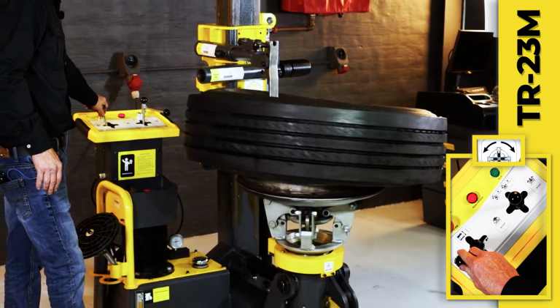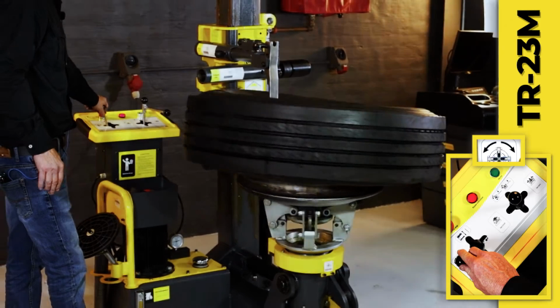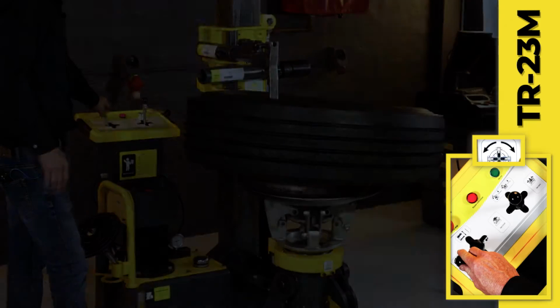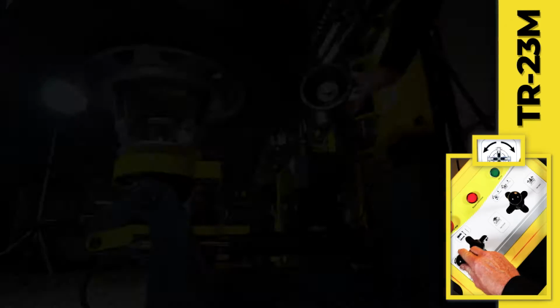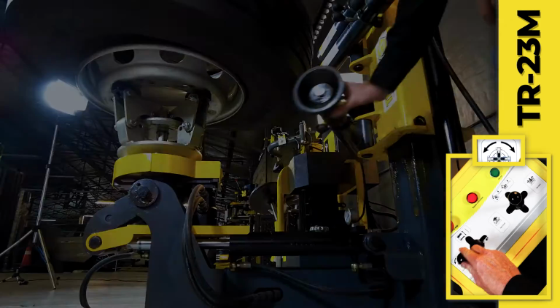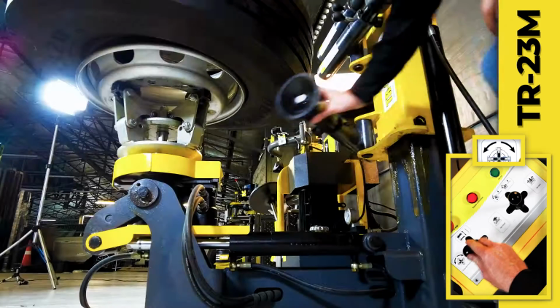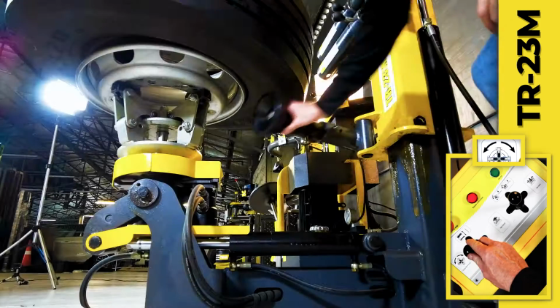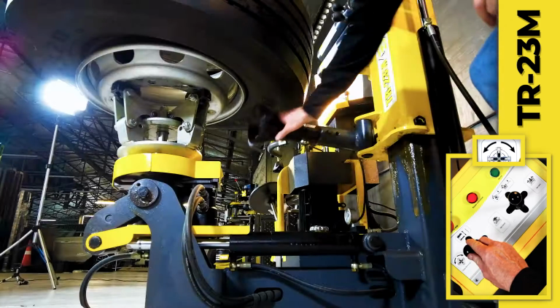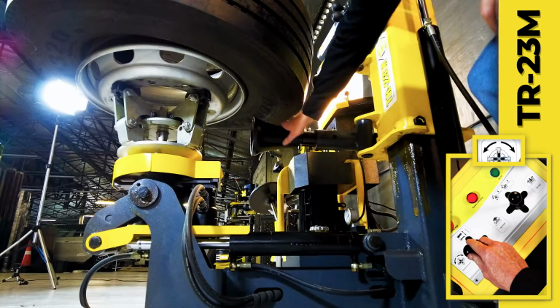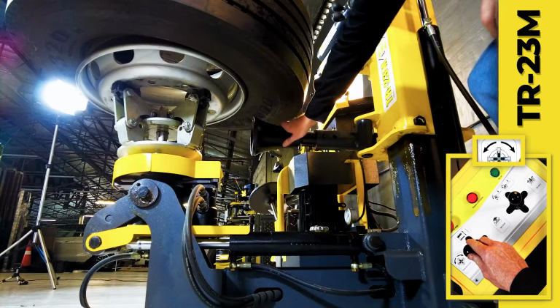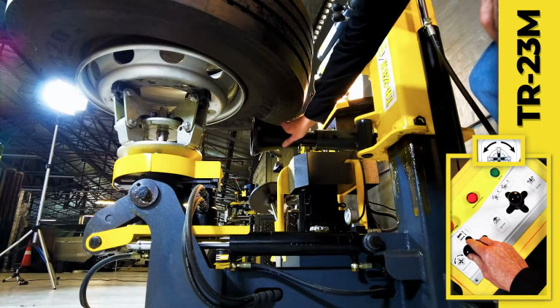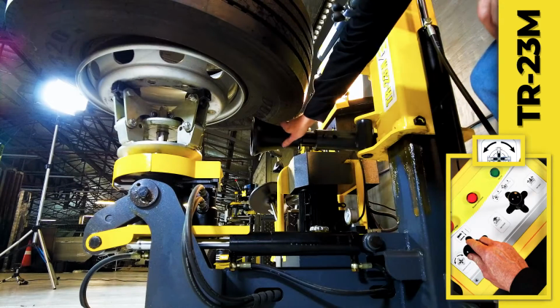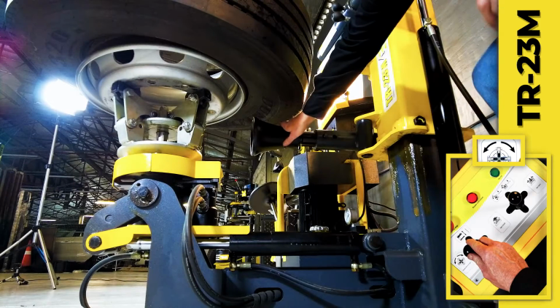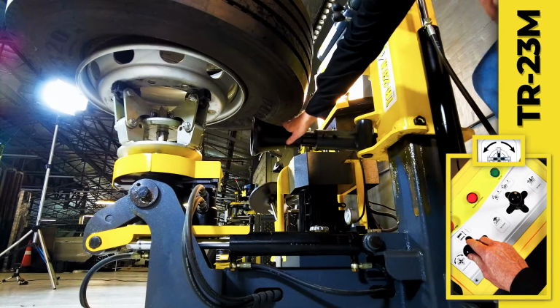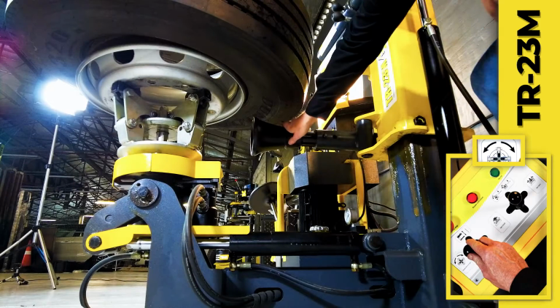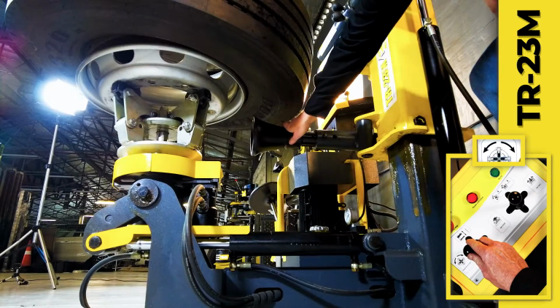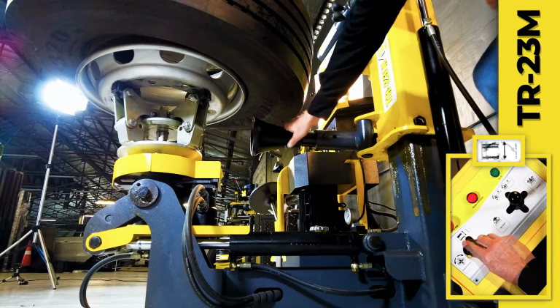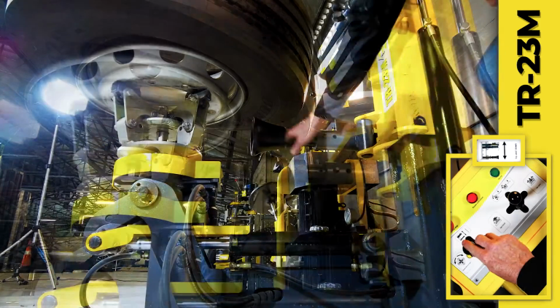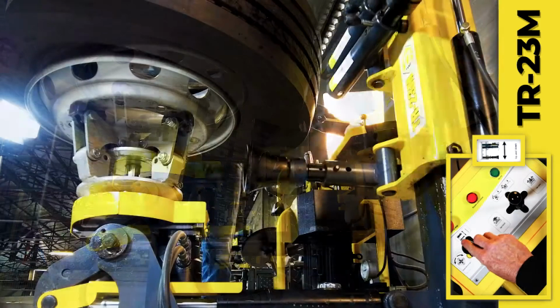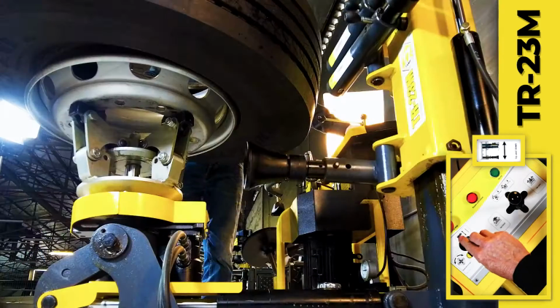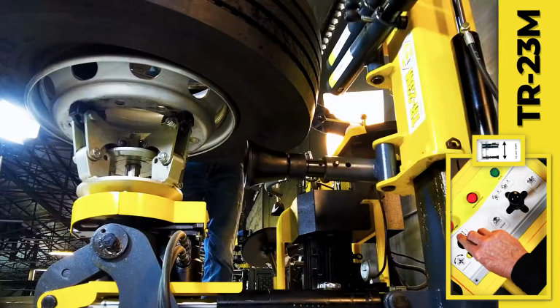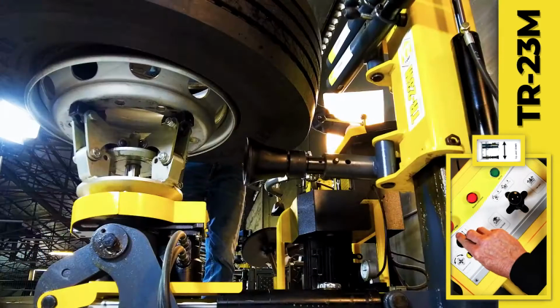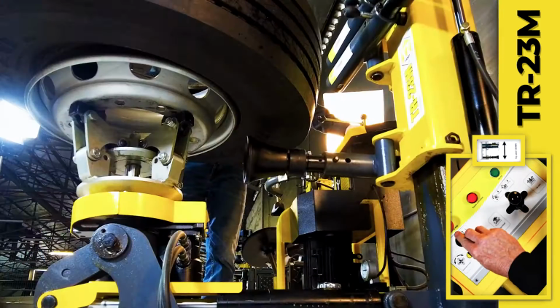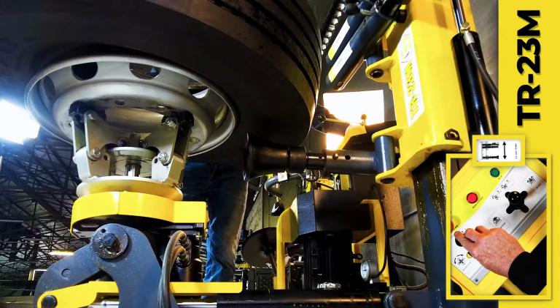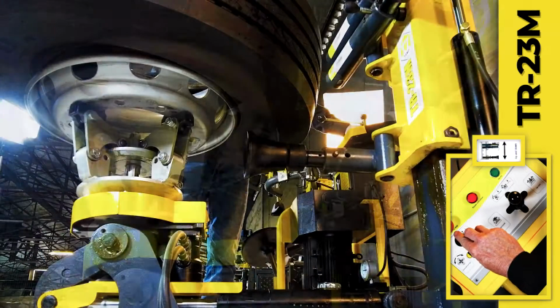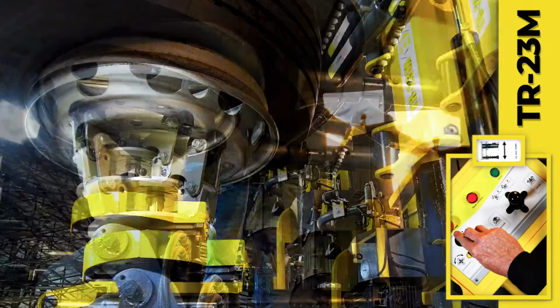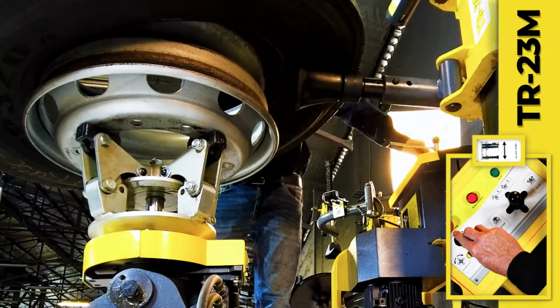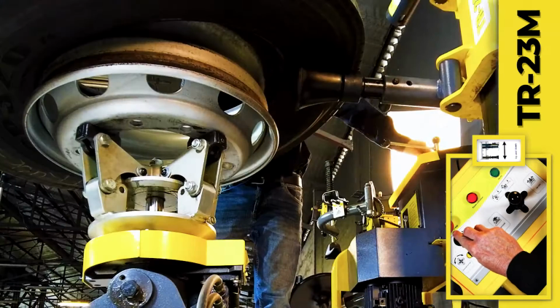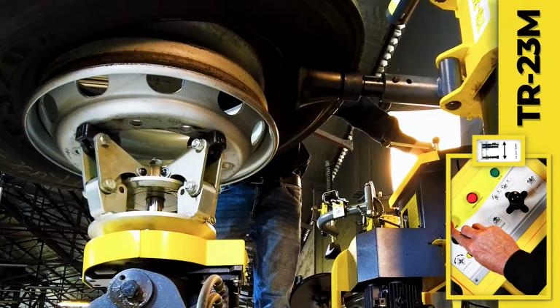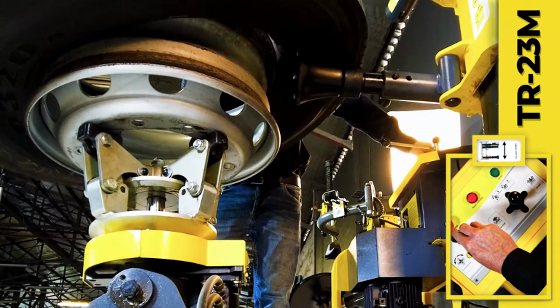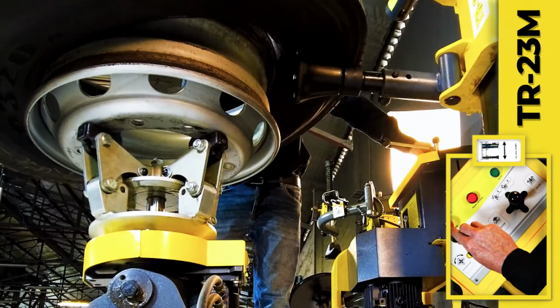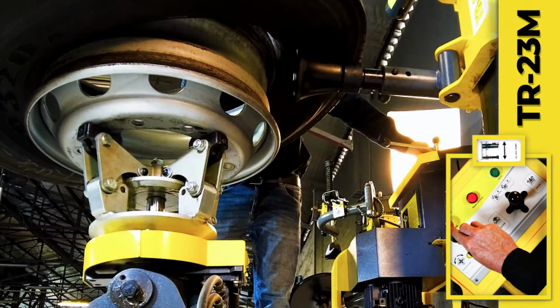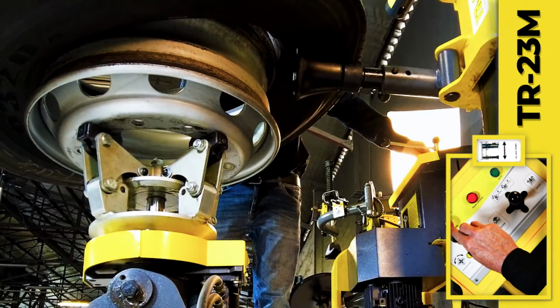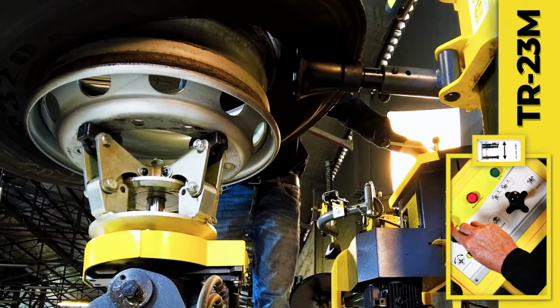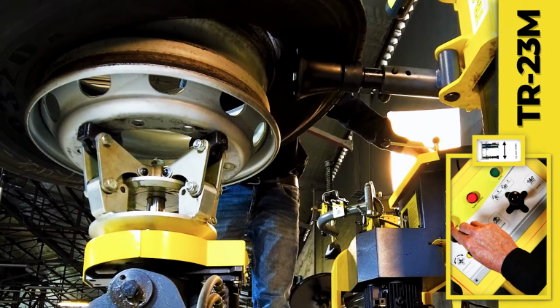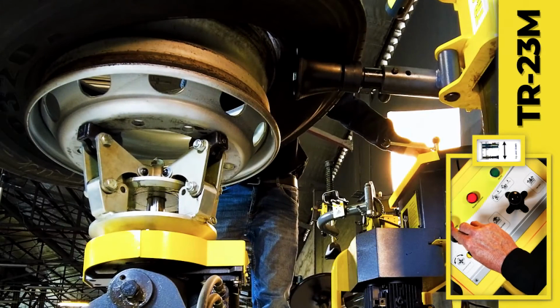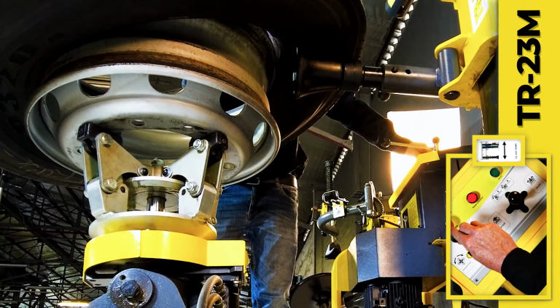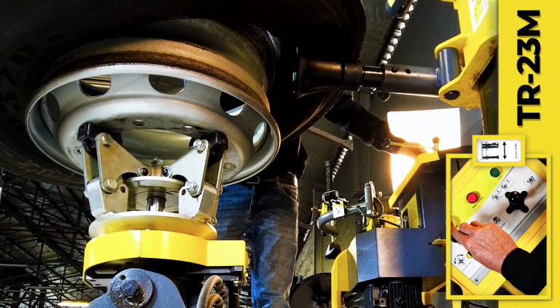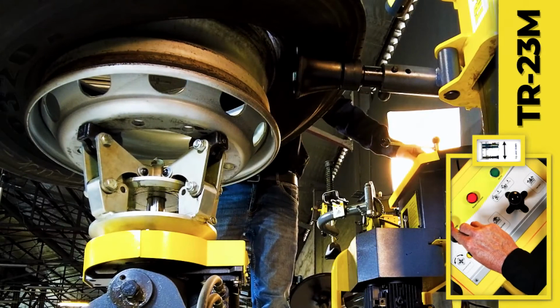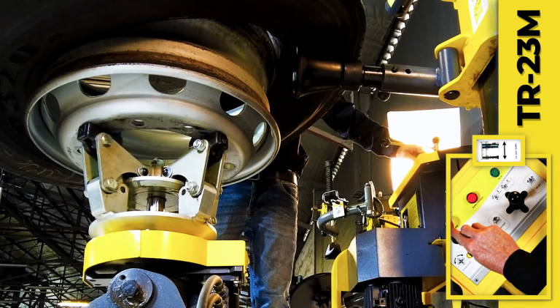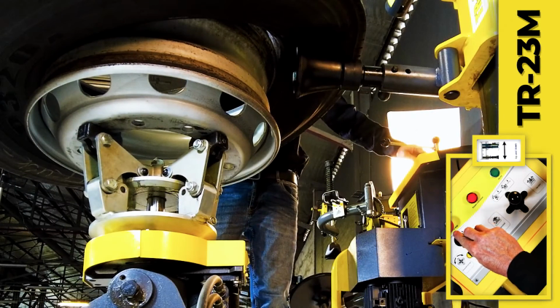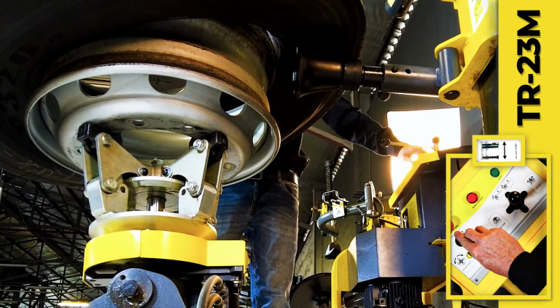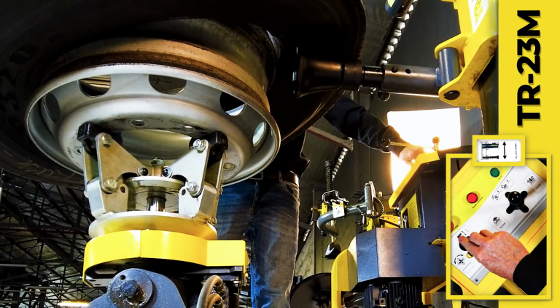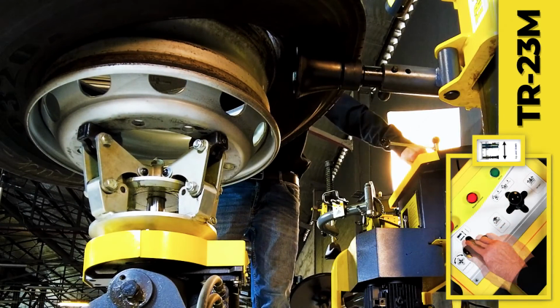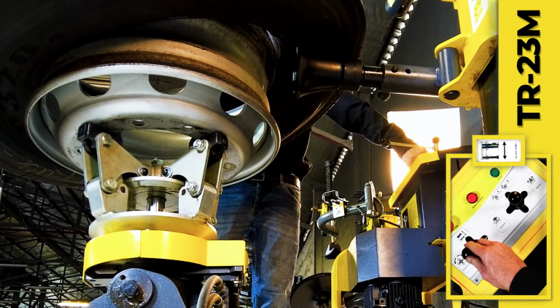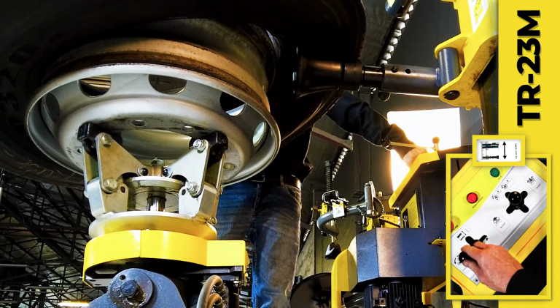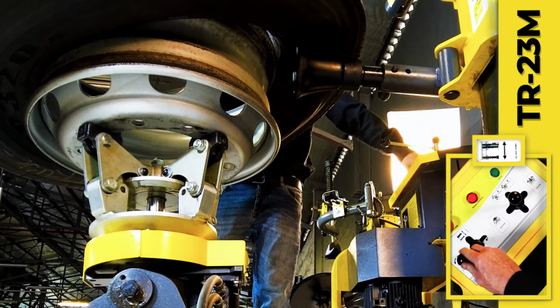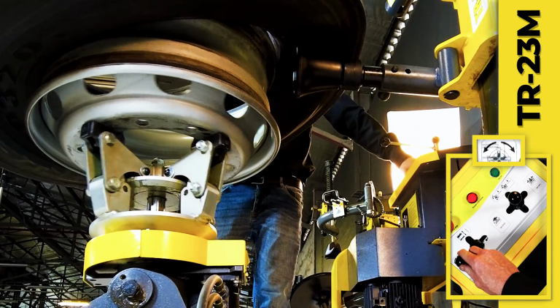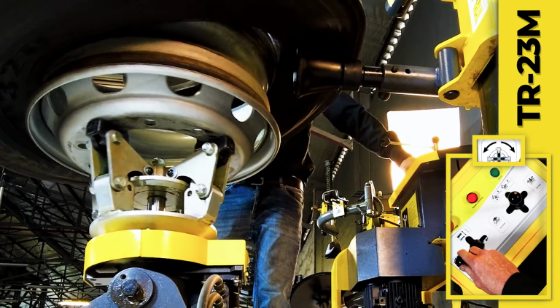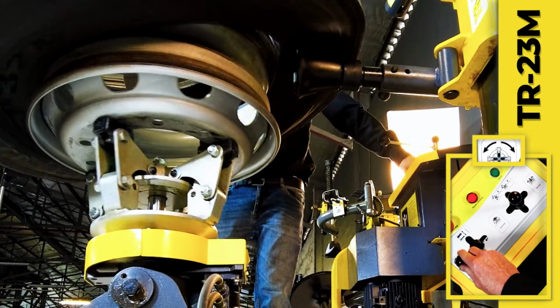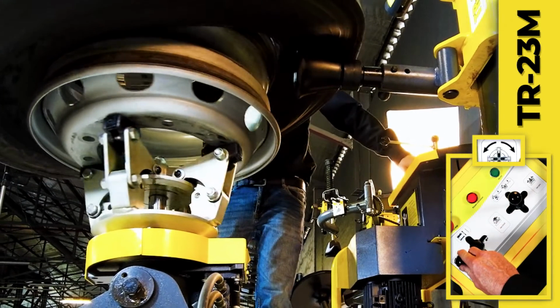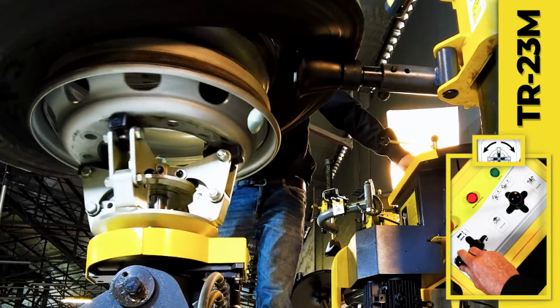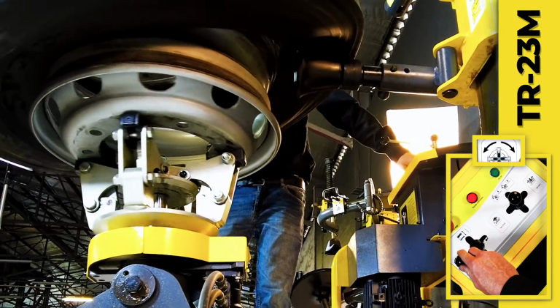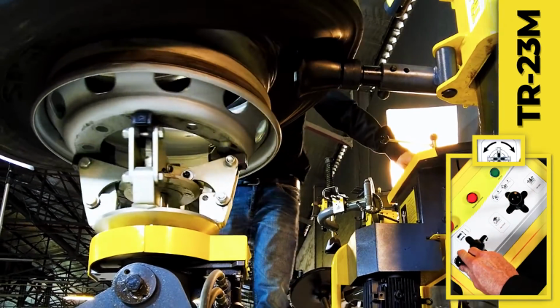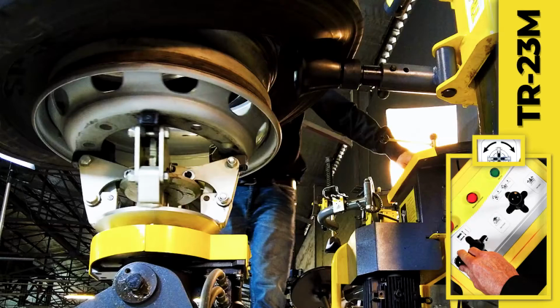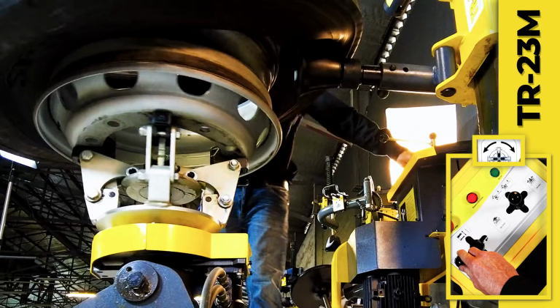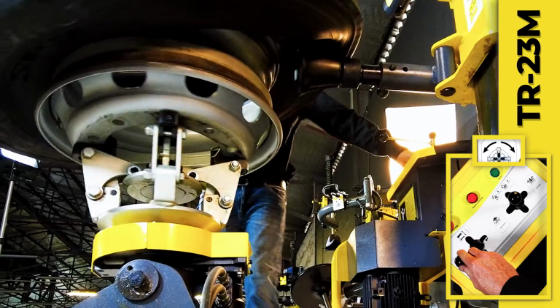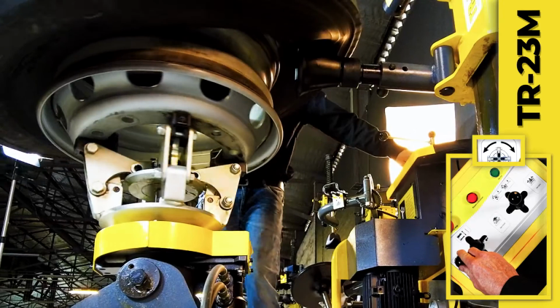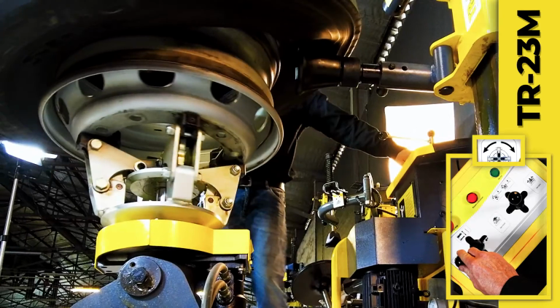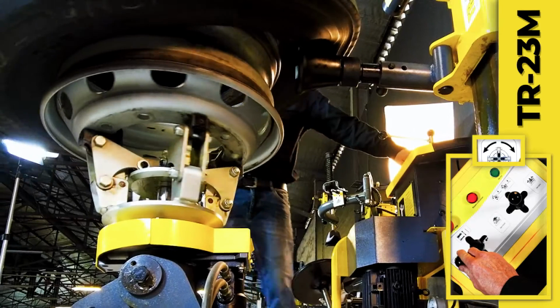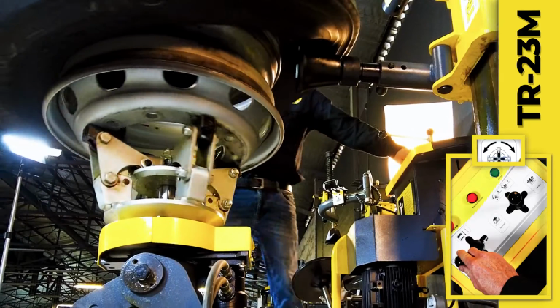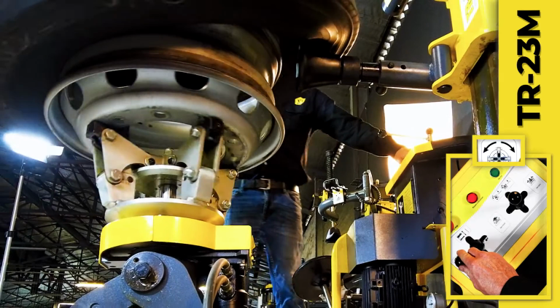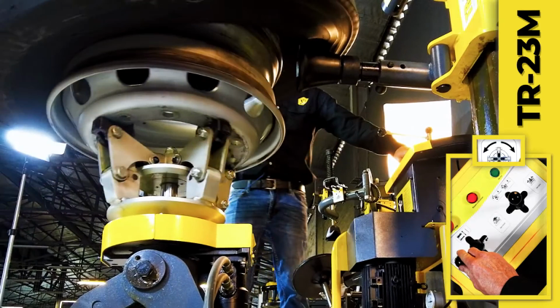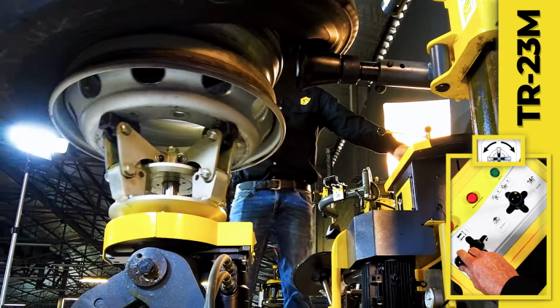The lower roller arm is then raised beneath the tire, which is then rotated to gradually demount the outer side.